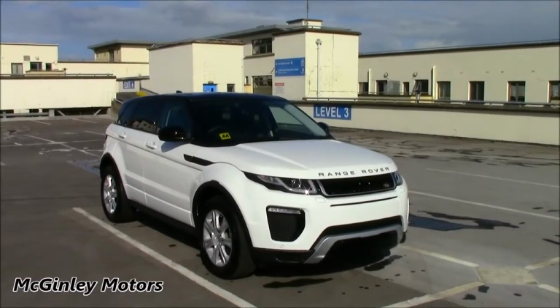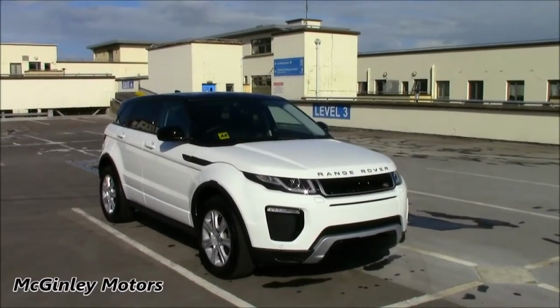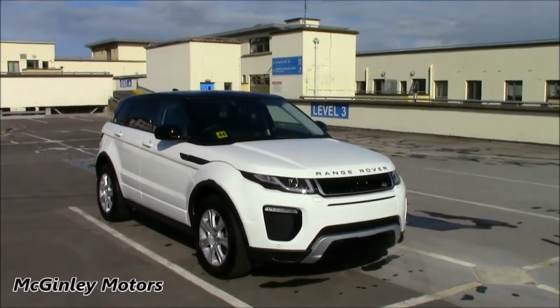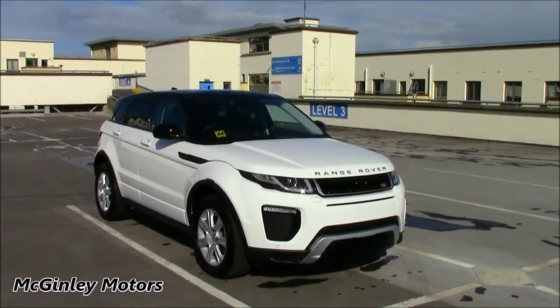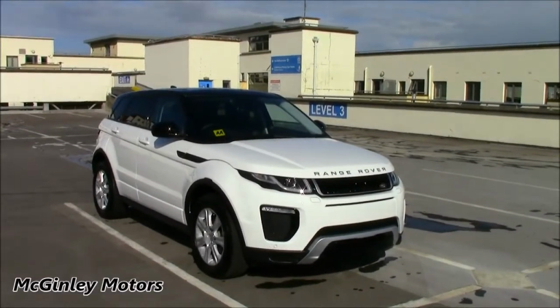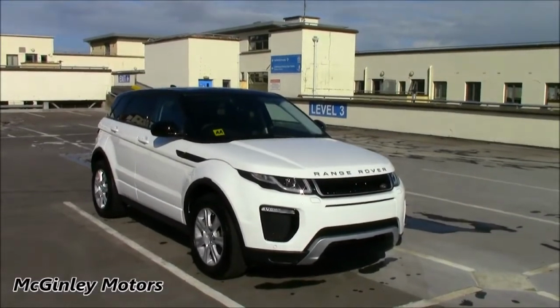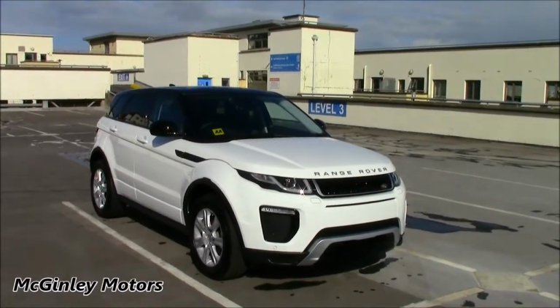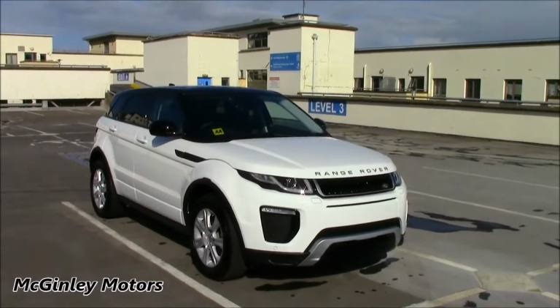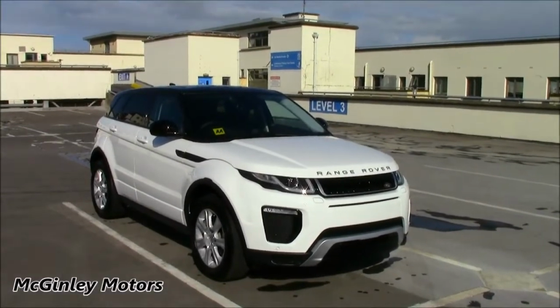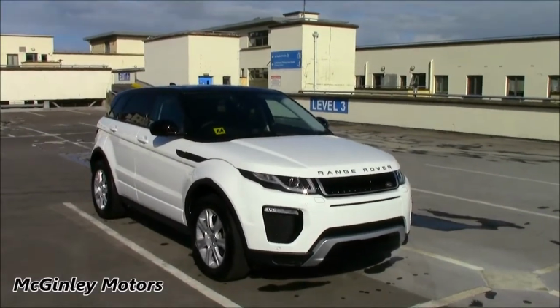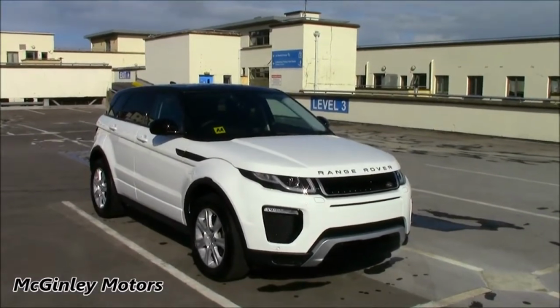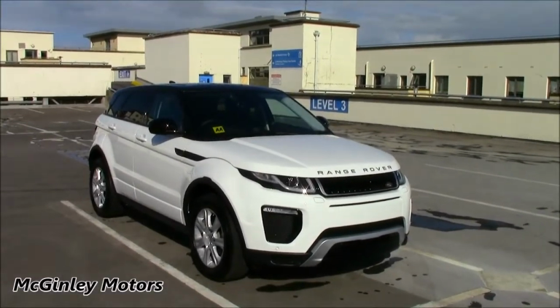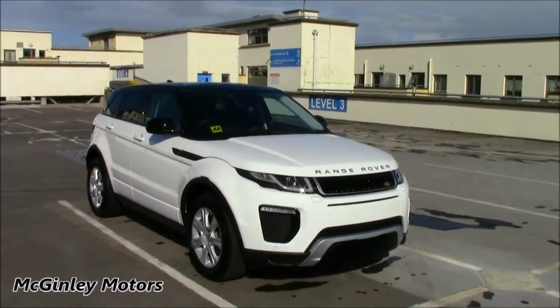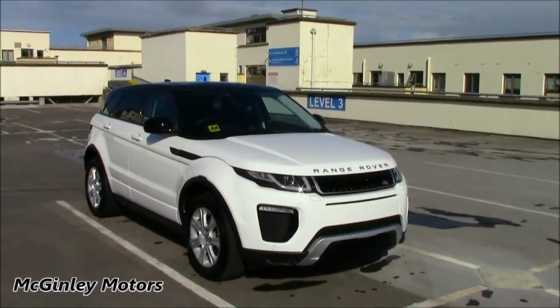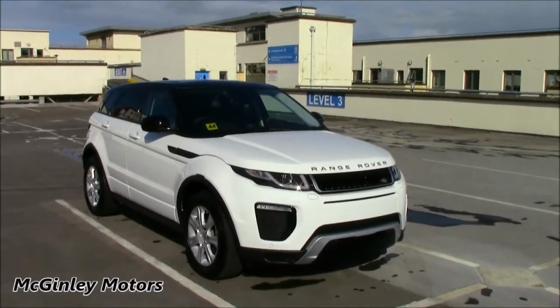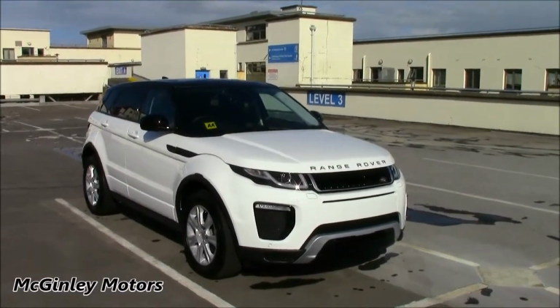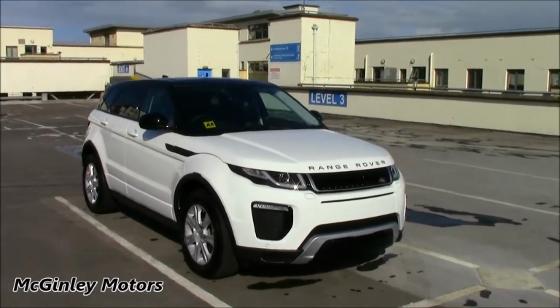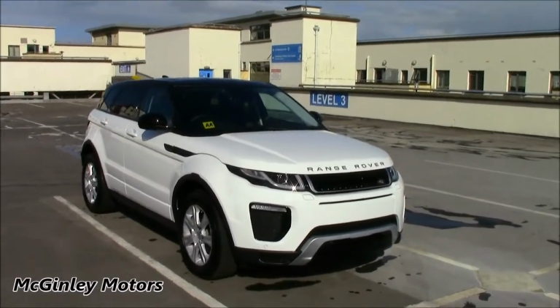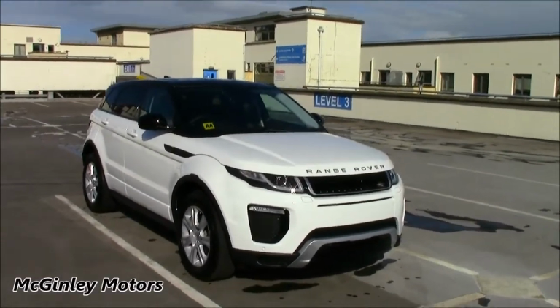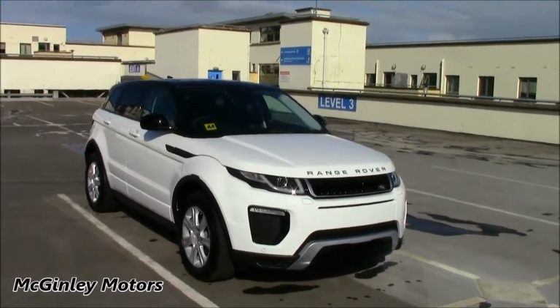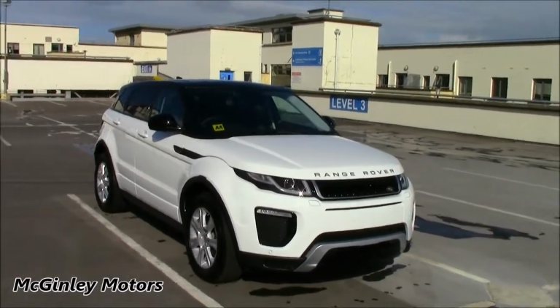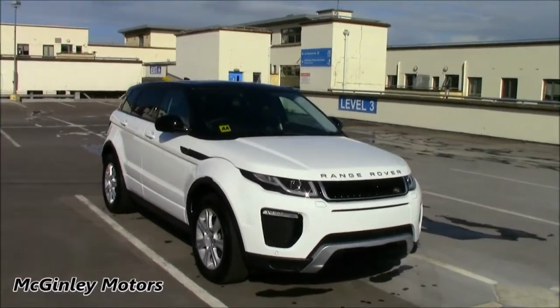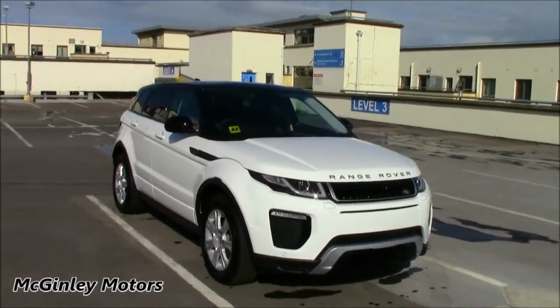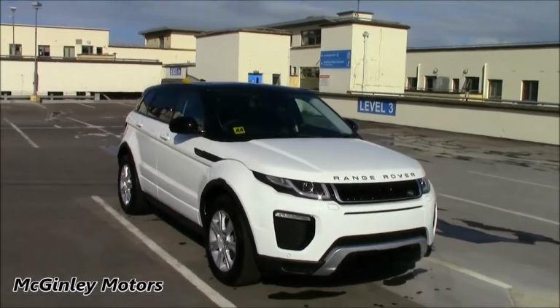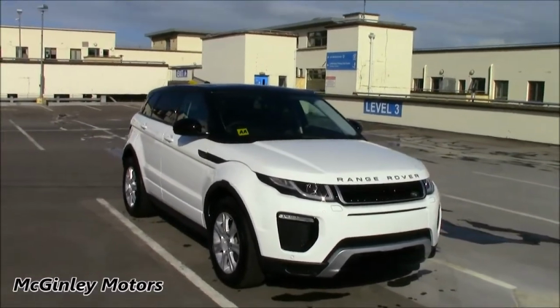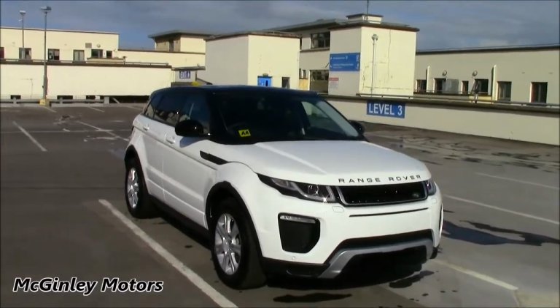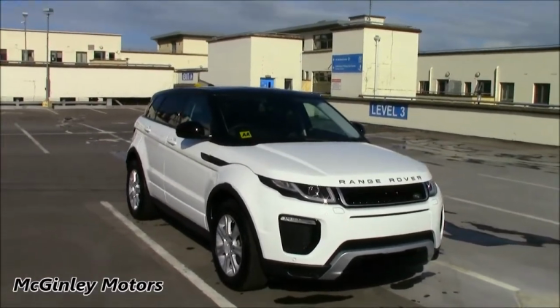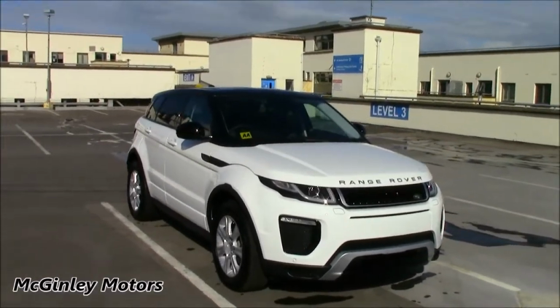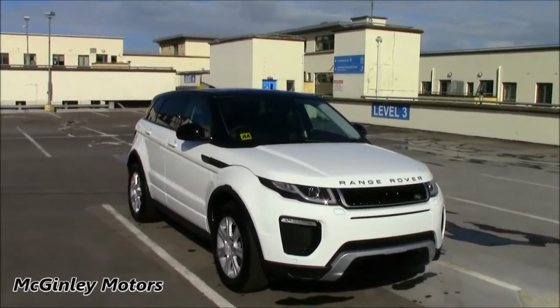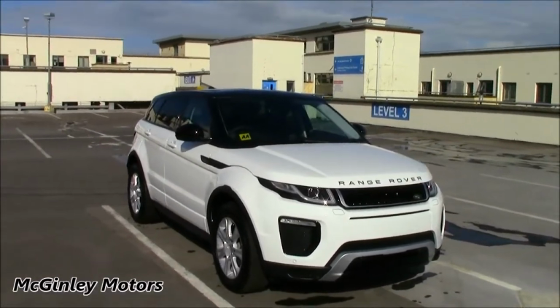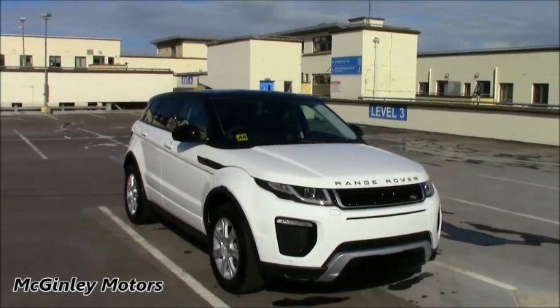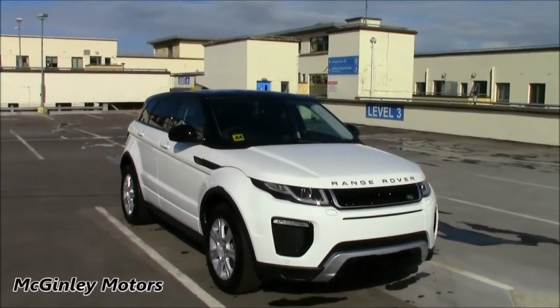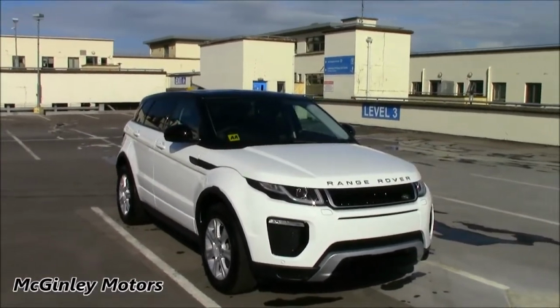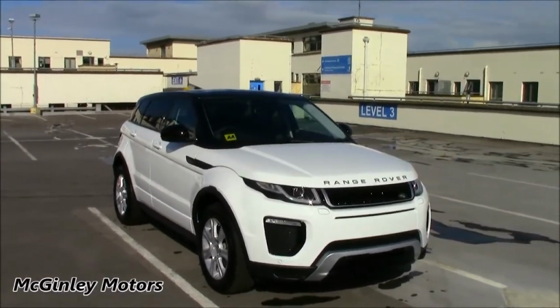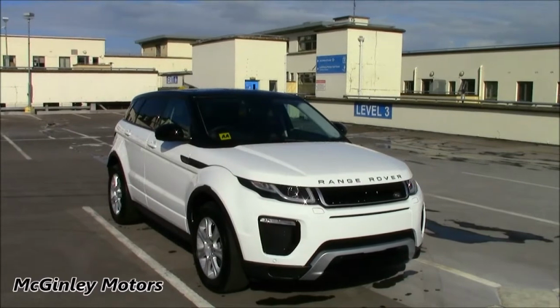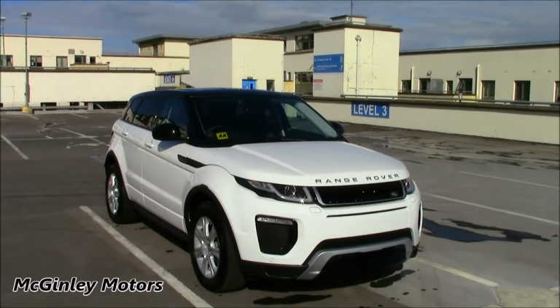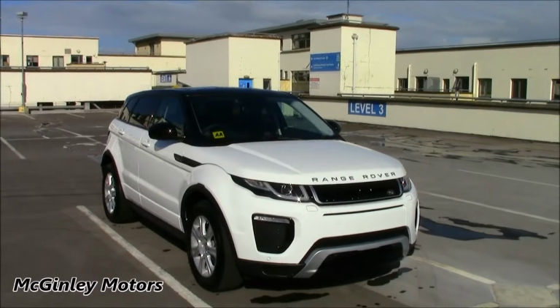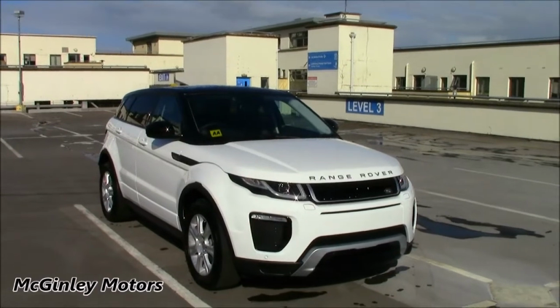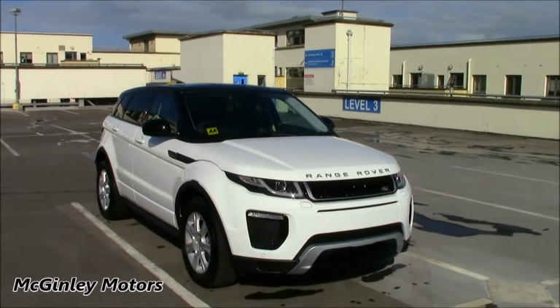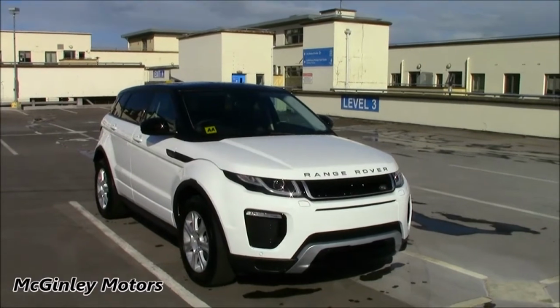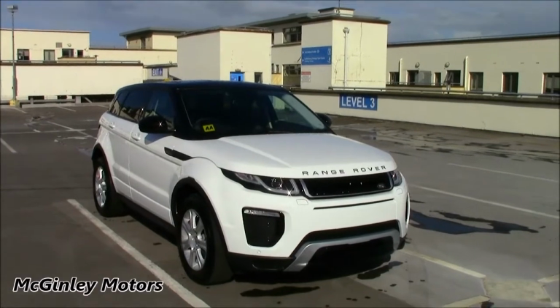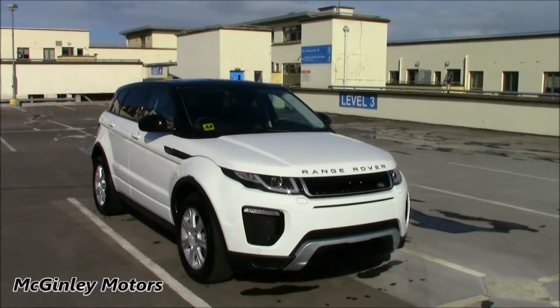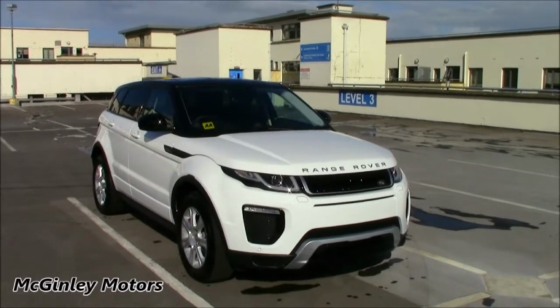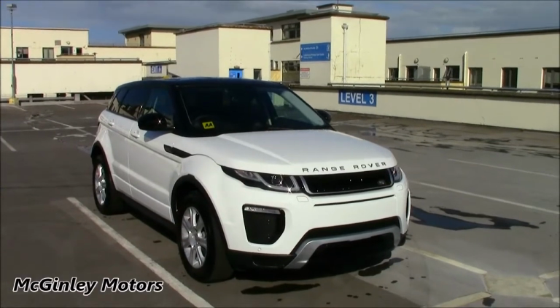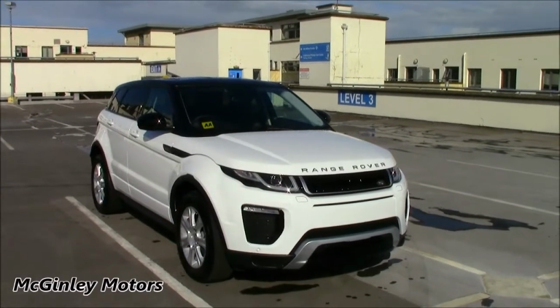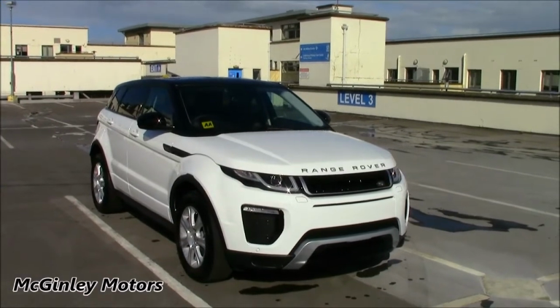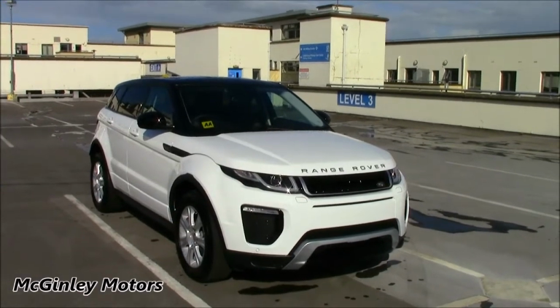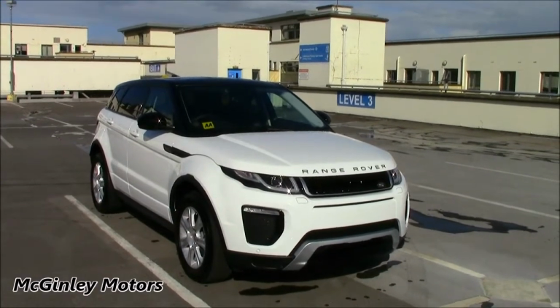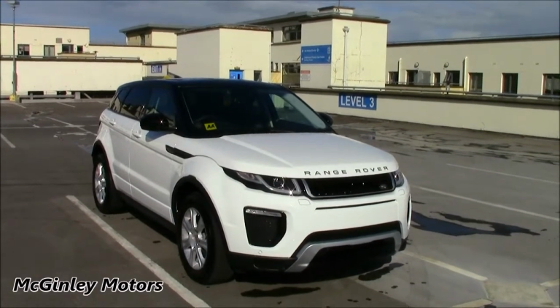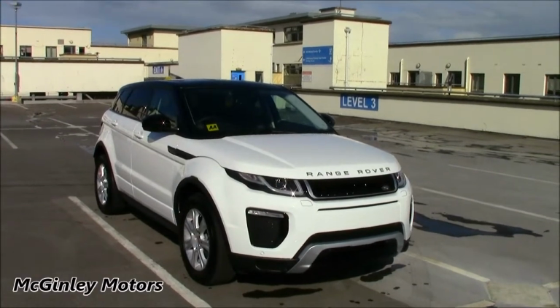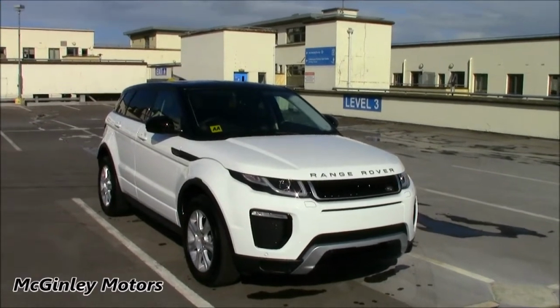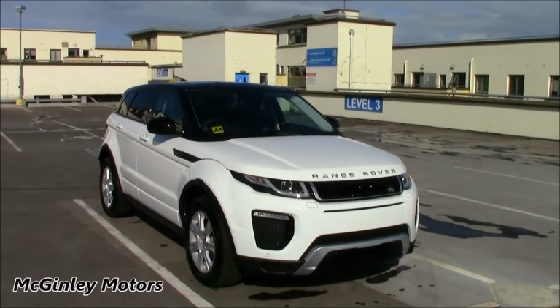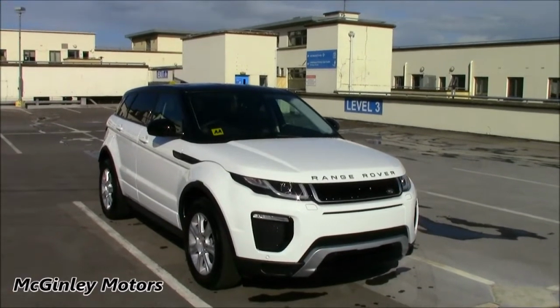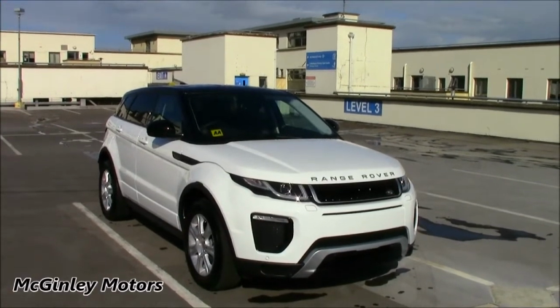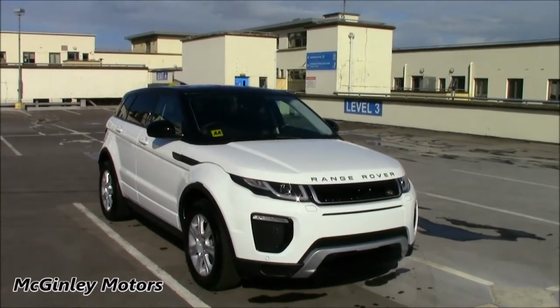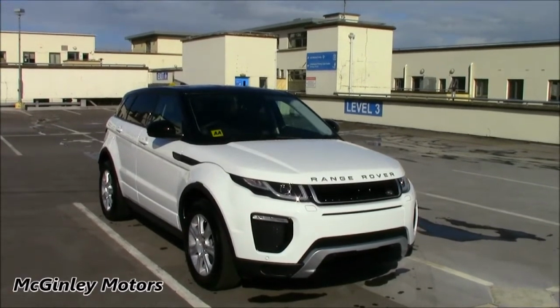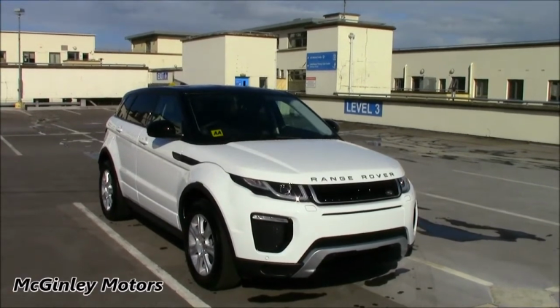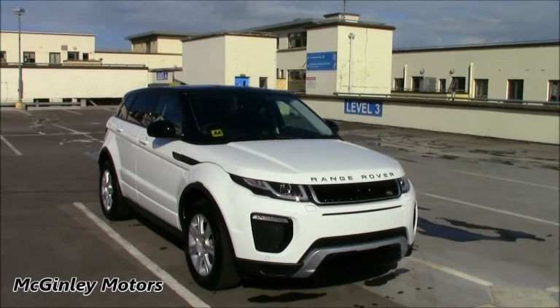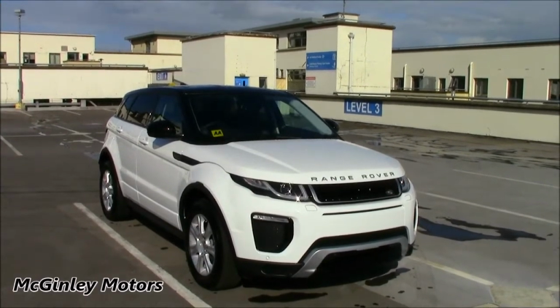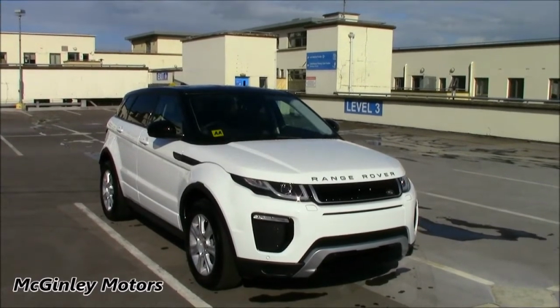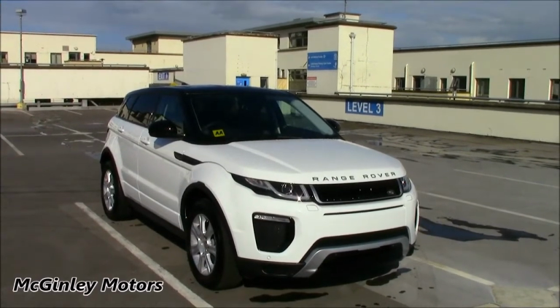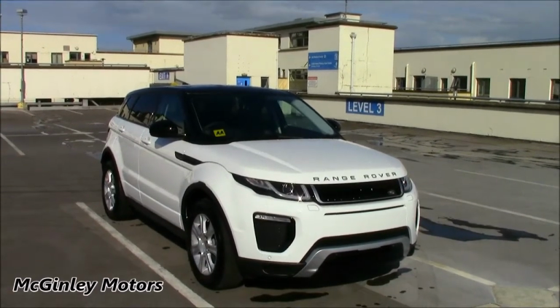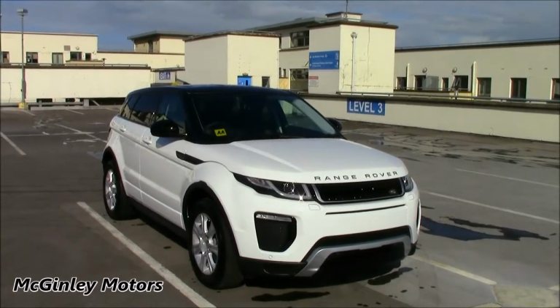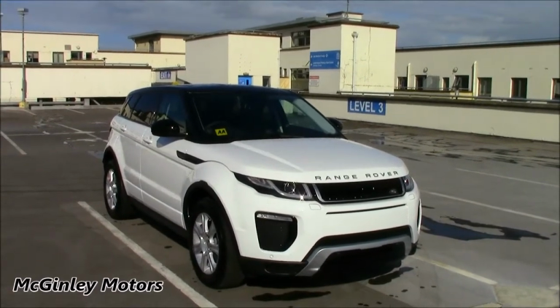Hello everyone. Shane here from McGinley Motors, and here we have a 2017 Range Rover Evoque SE Dynamic.